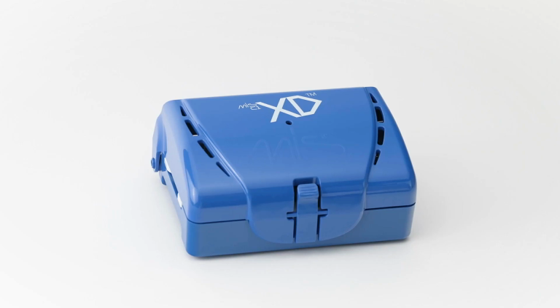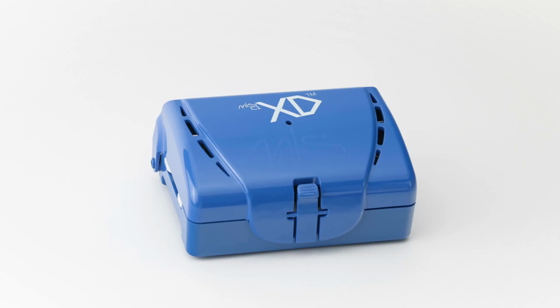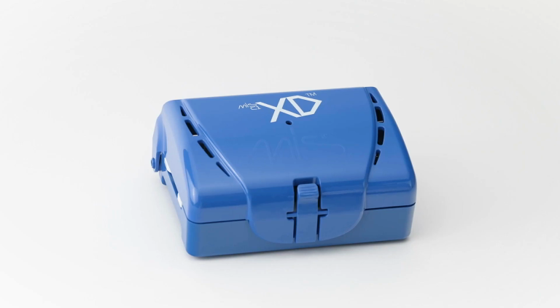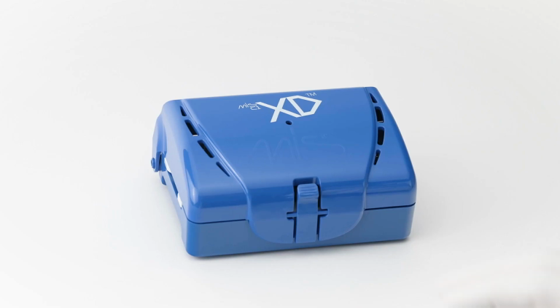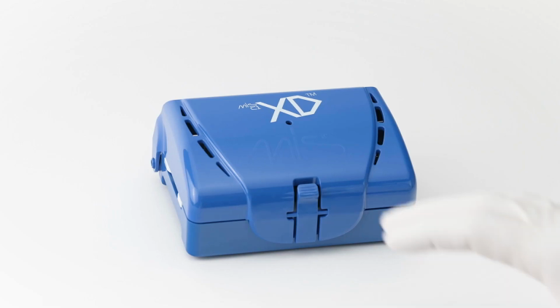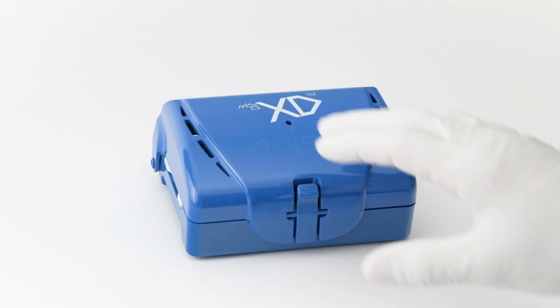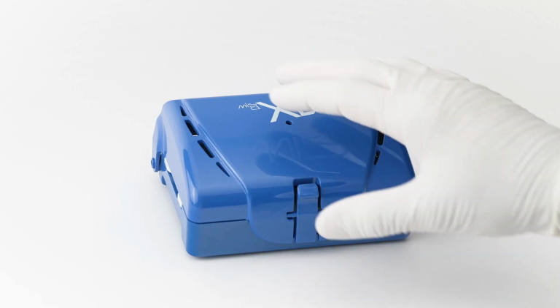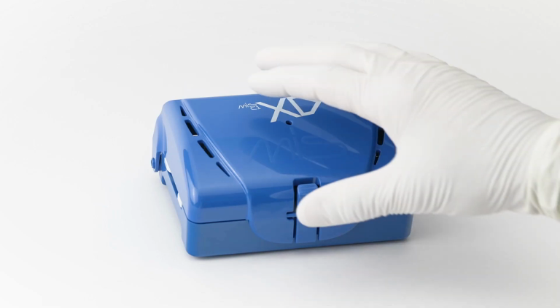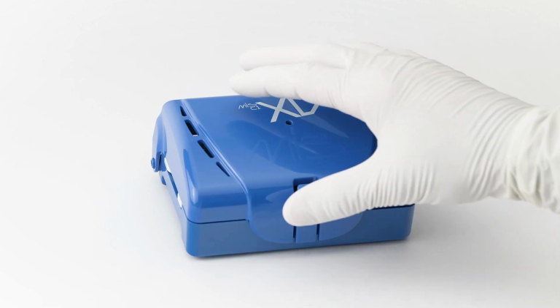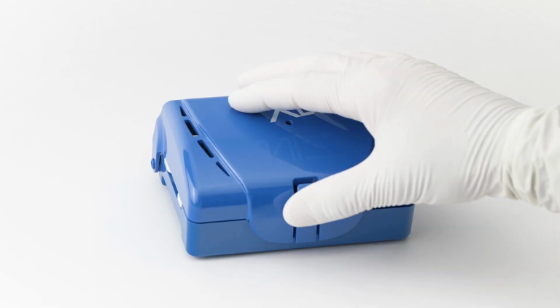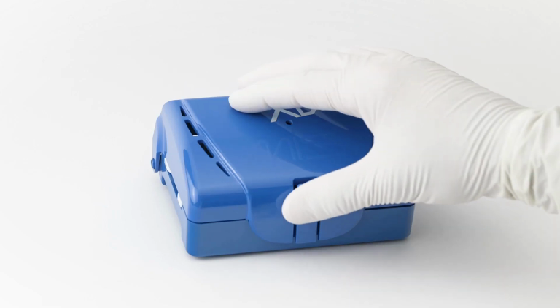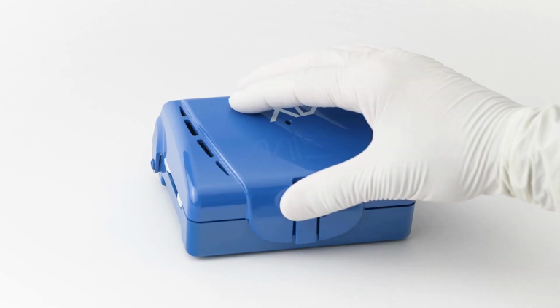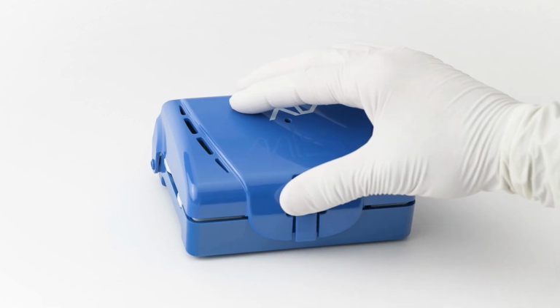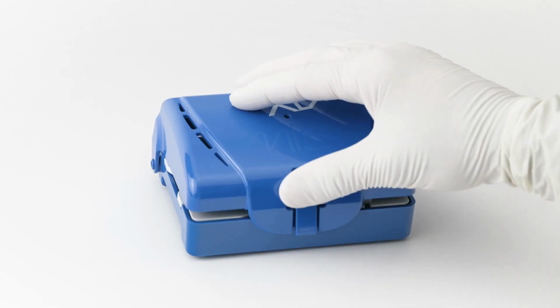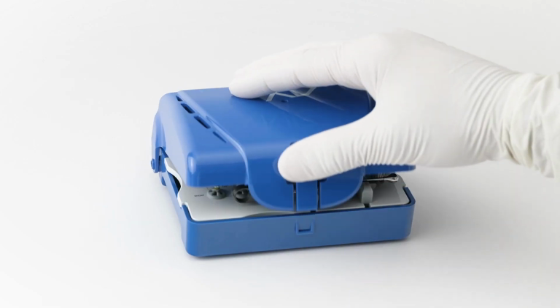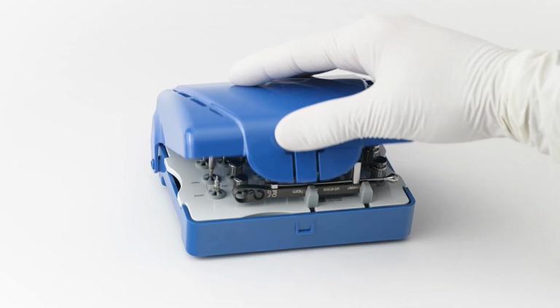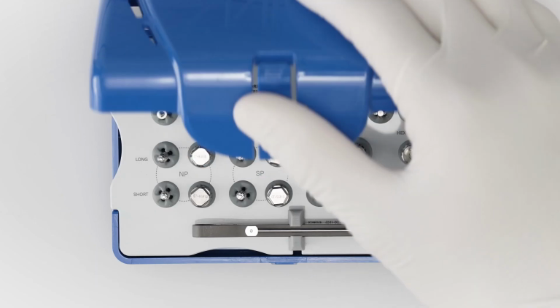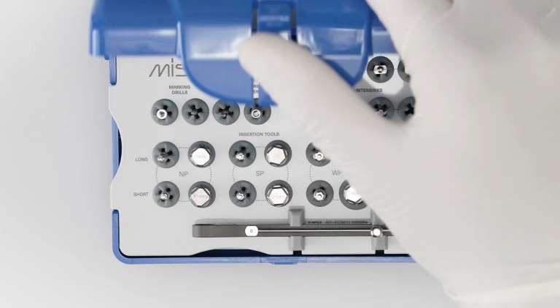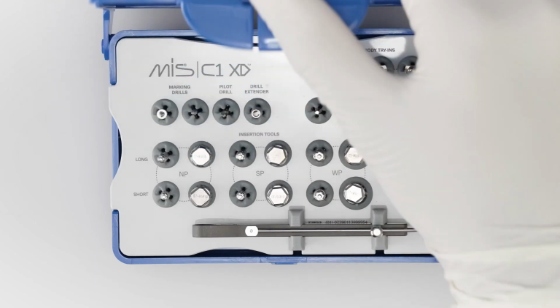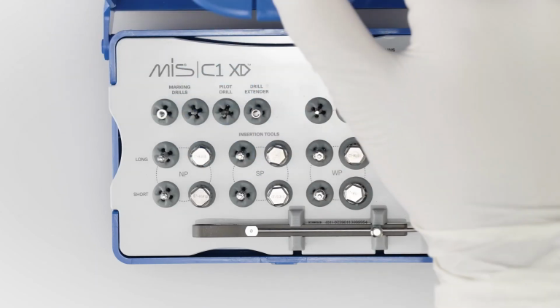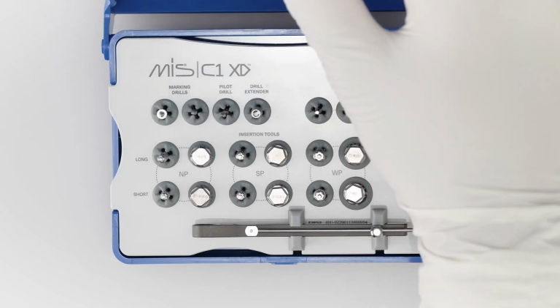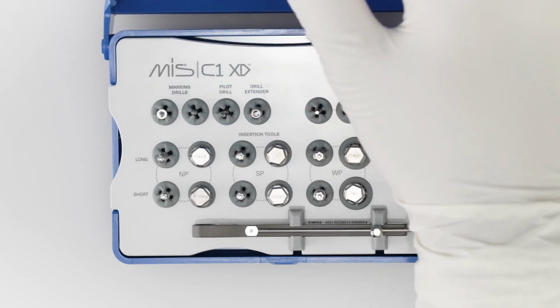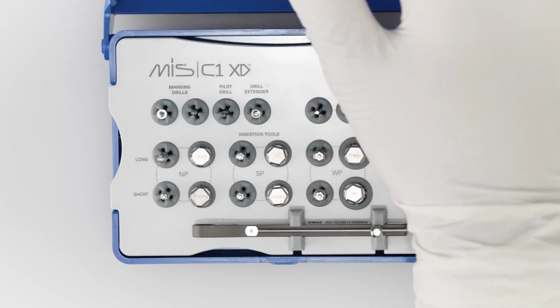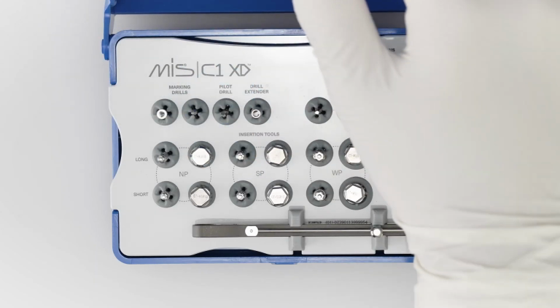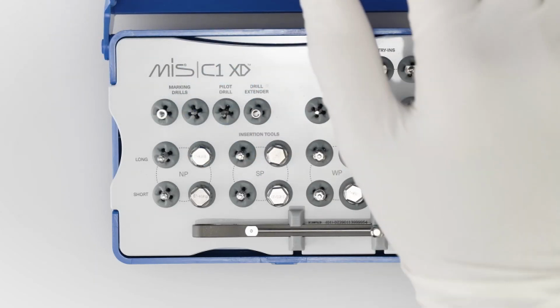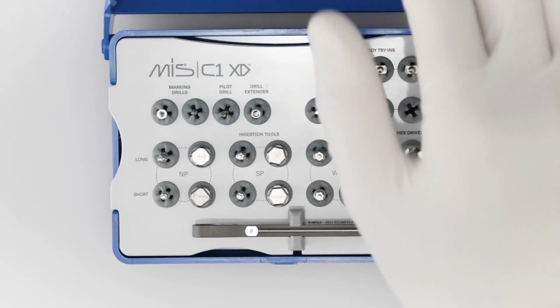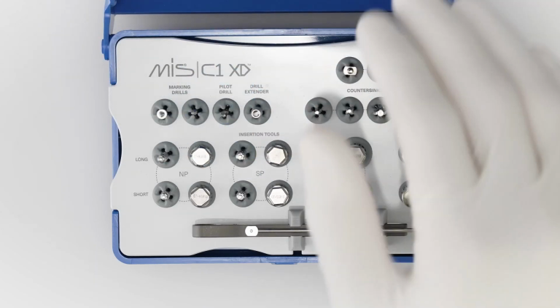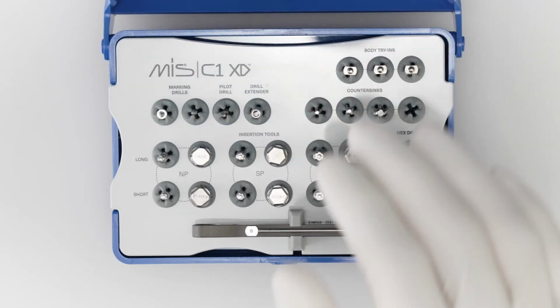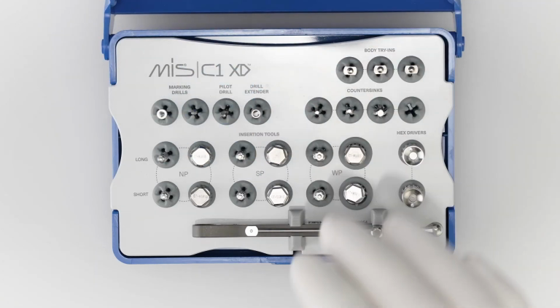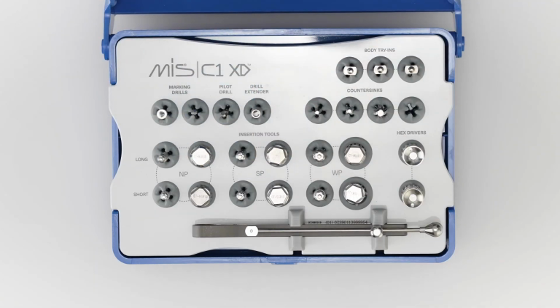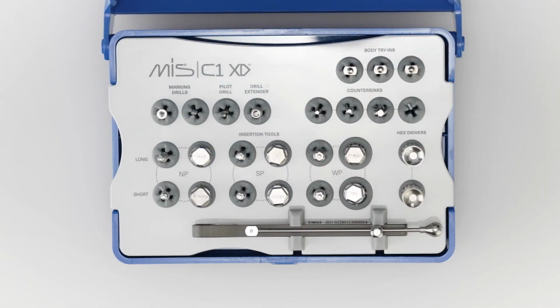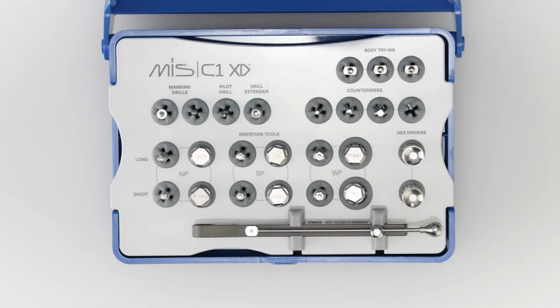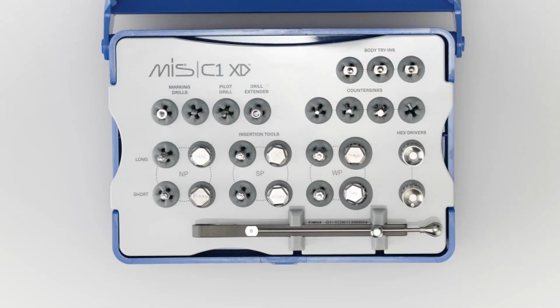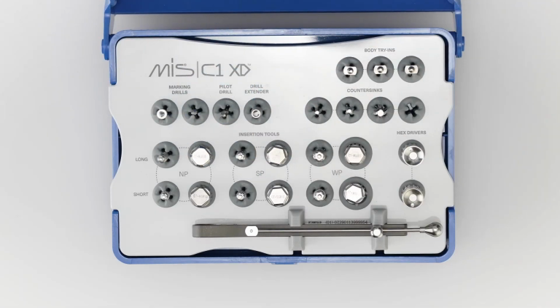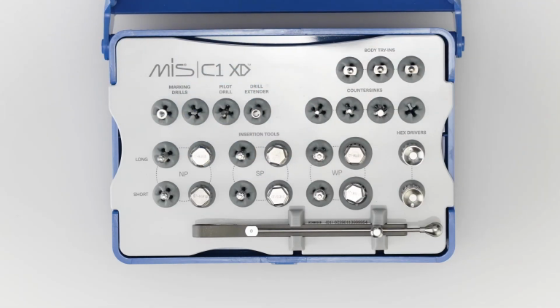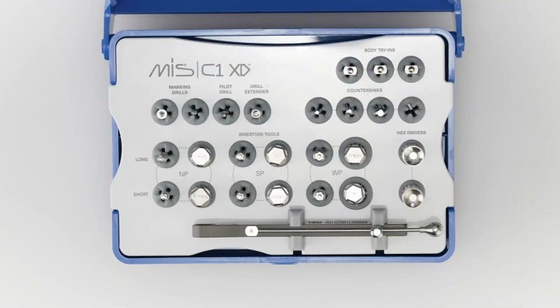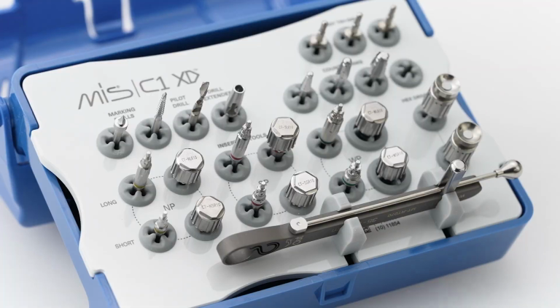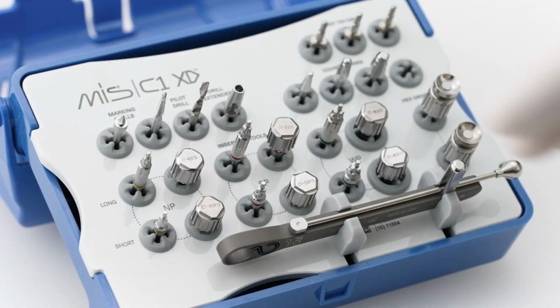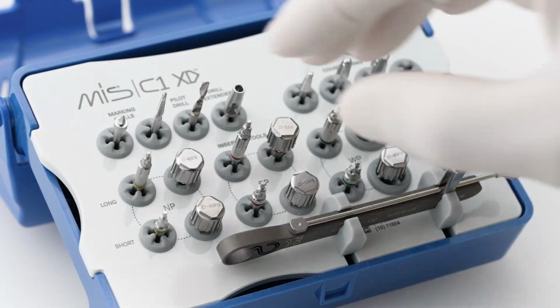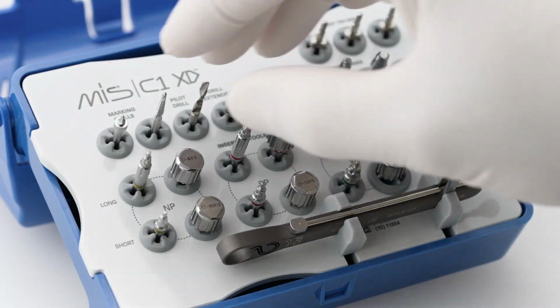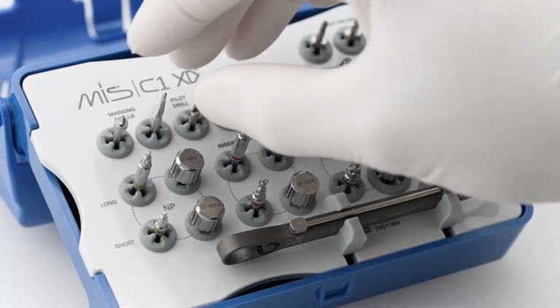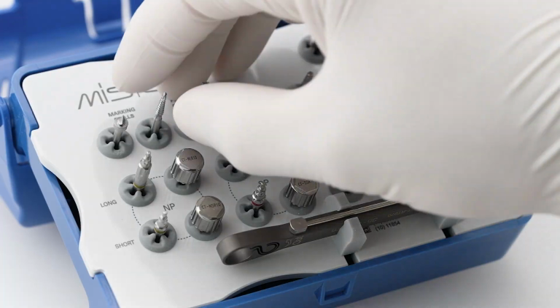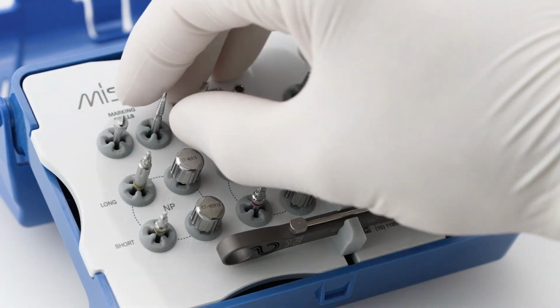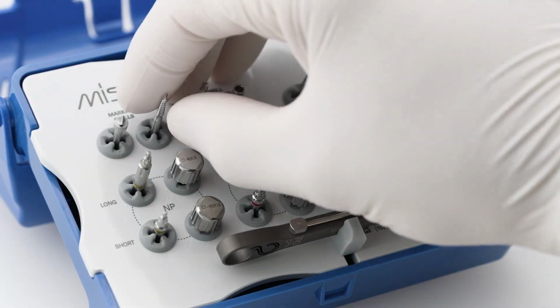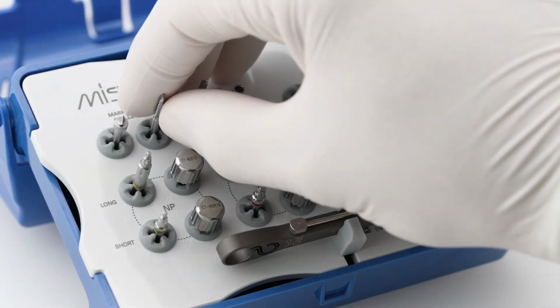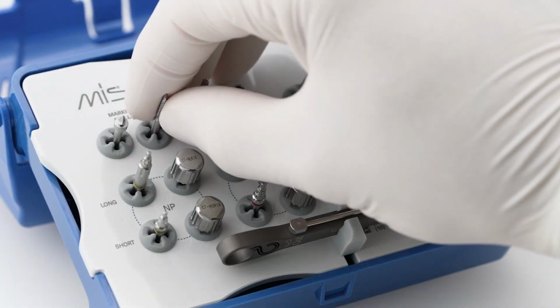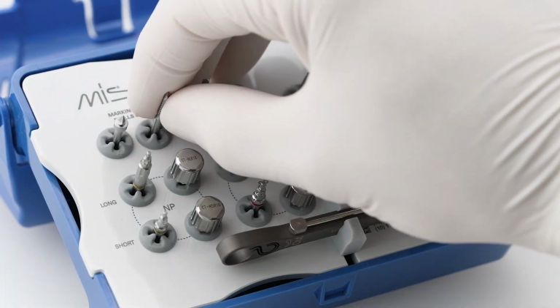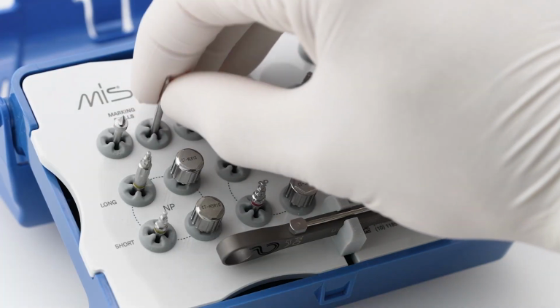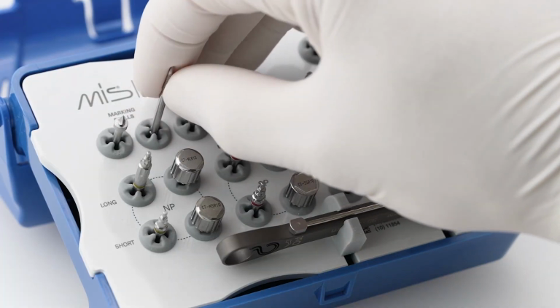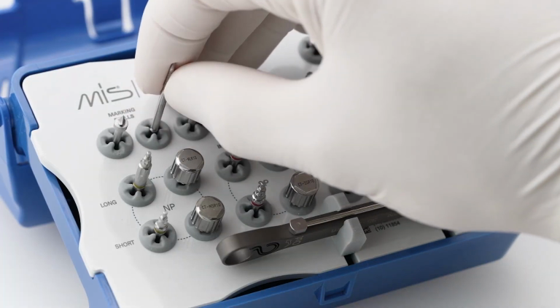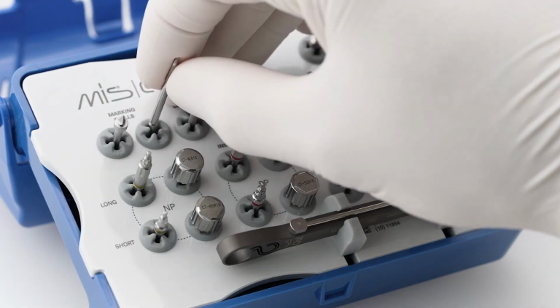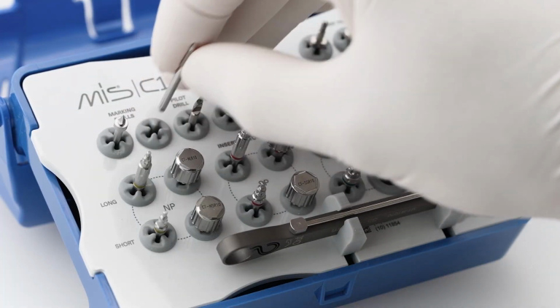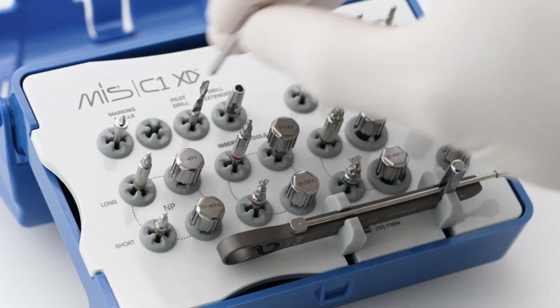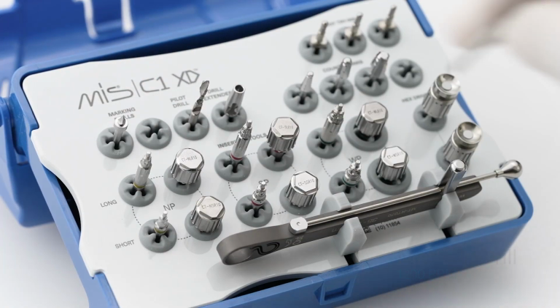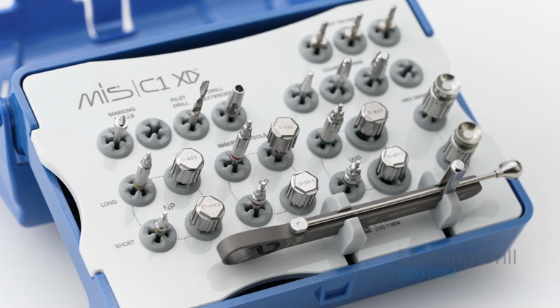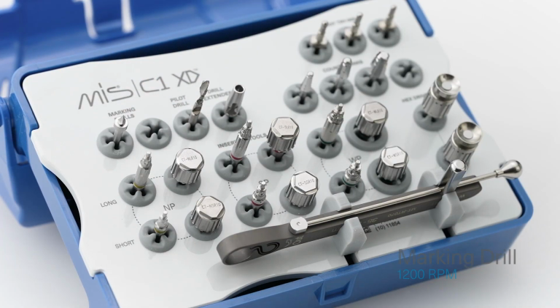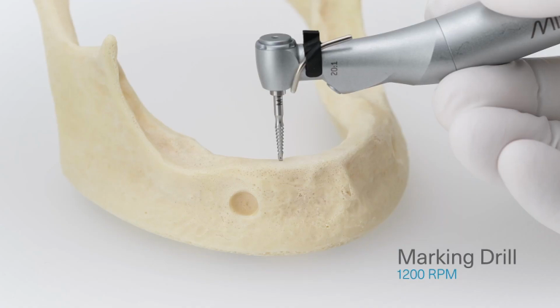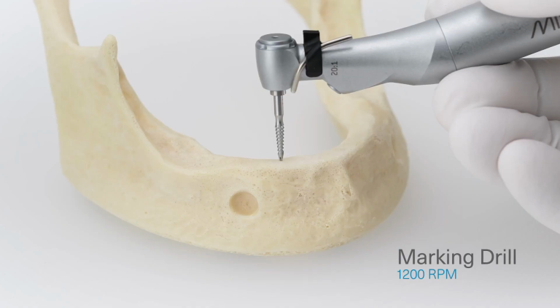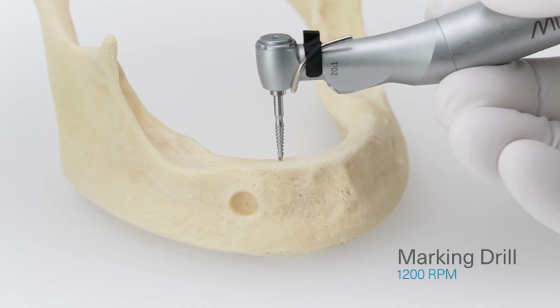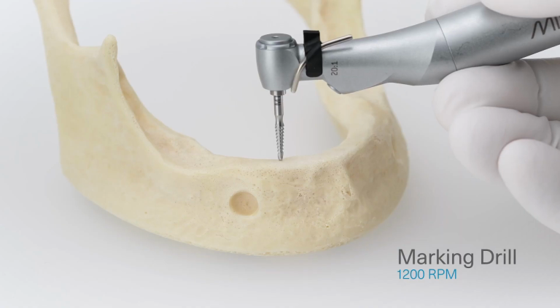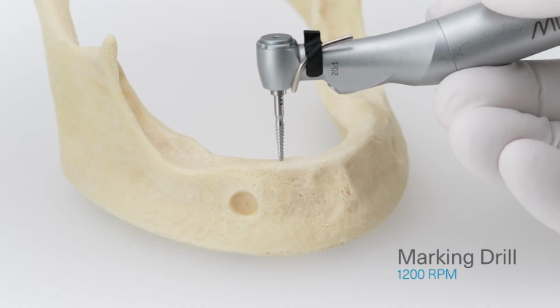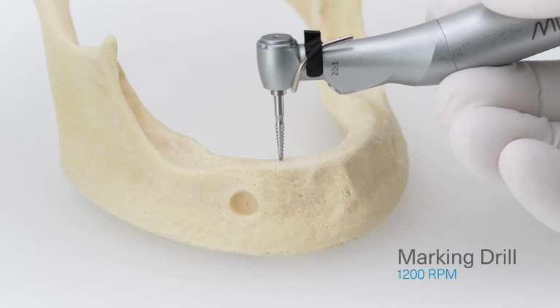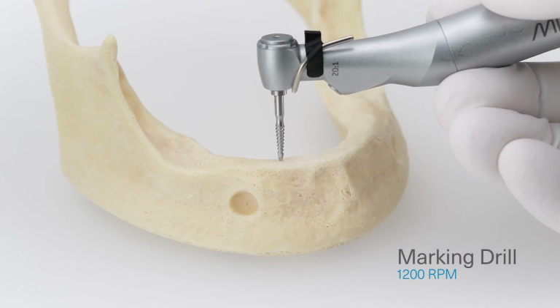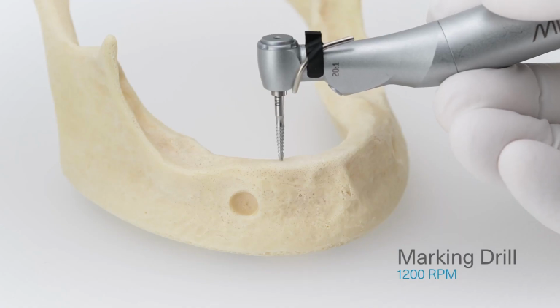Start the drilling sequence by using the marking drill from the XD placement set to indicate the positioning of the implant.